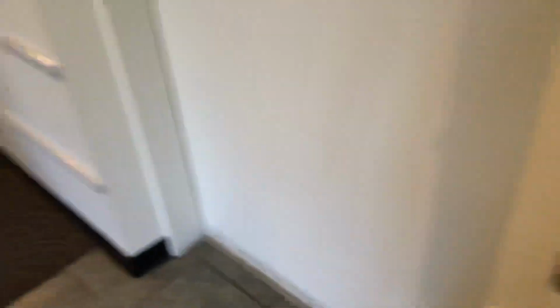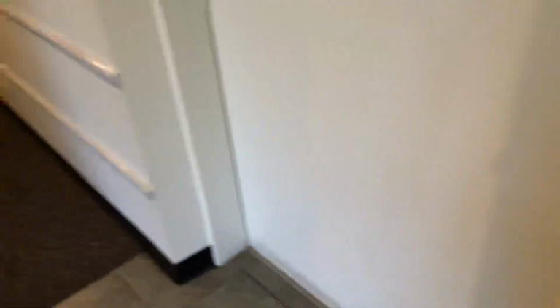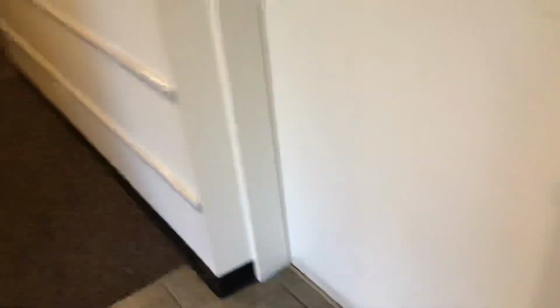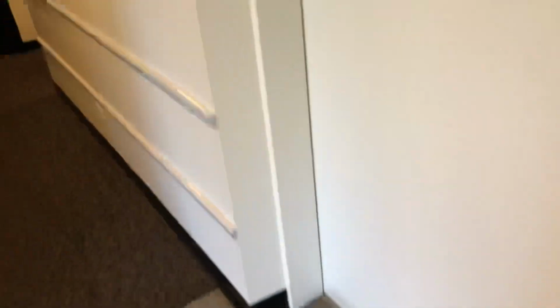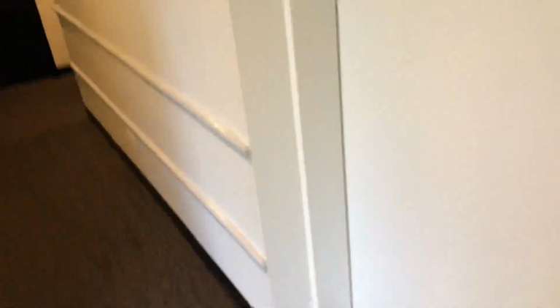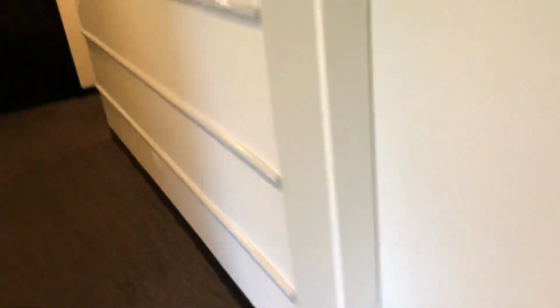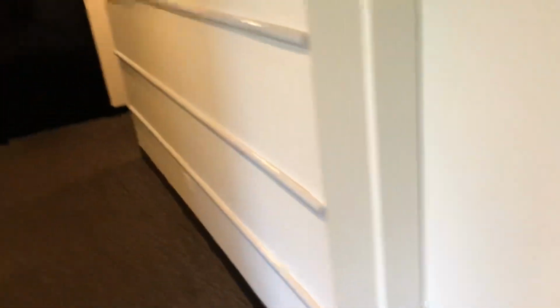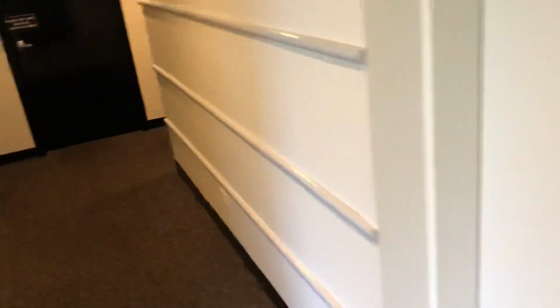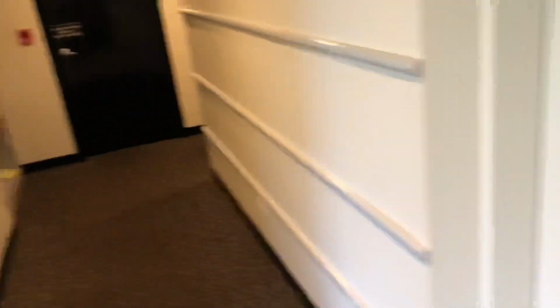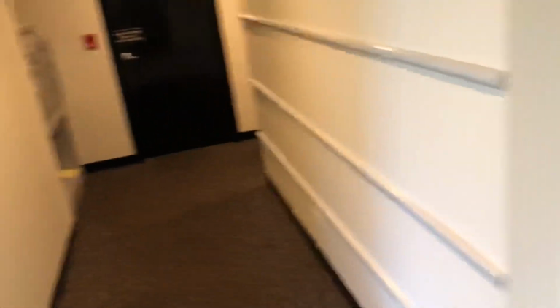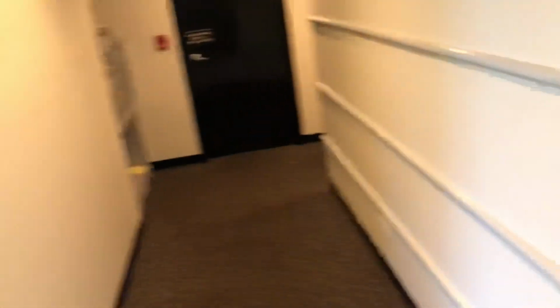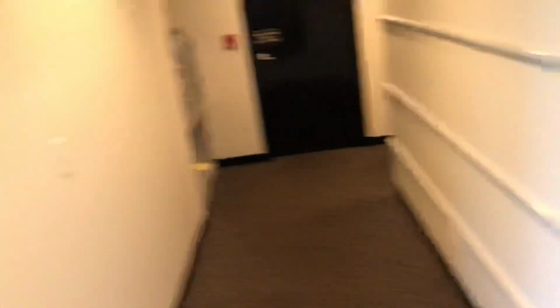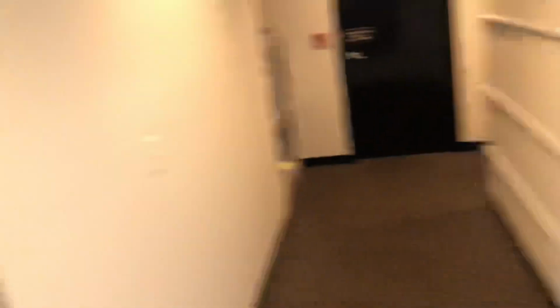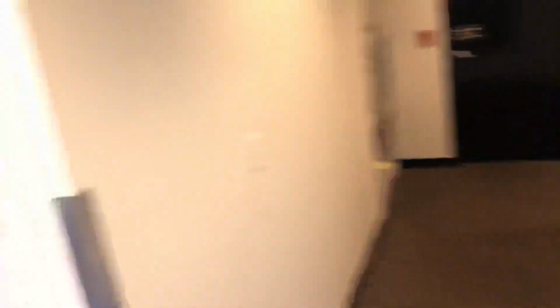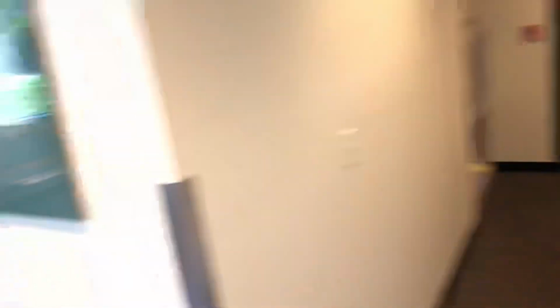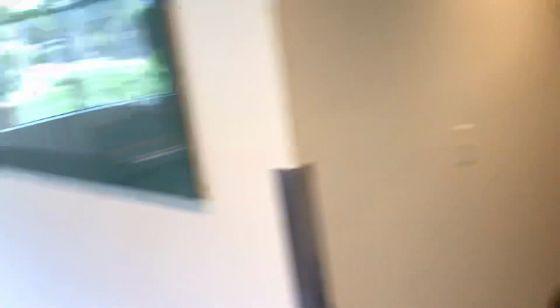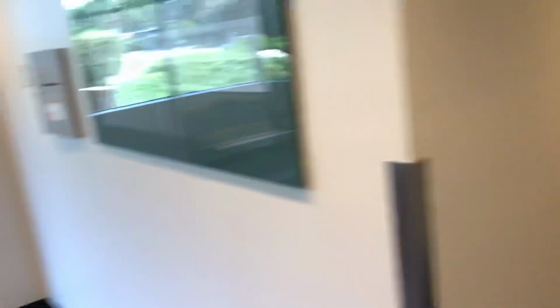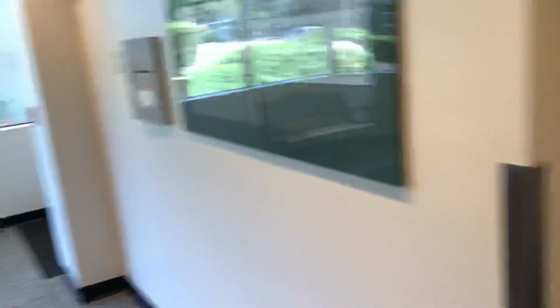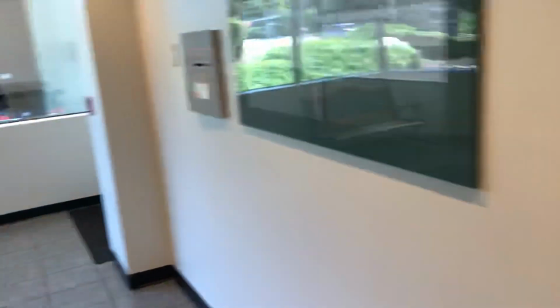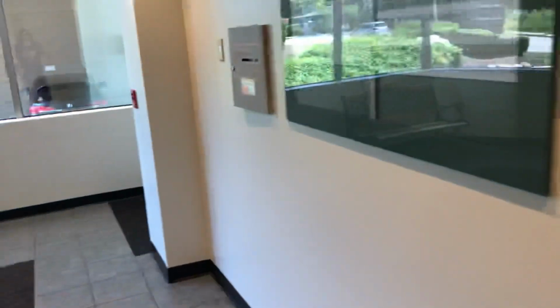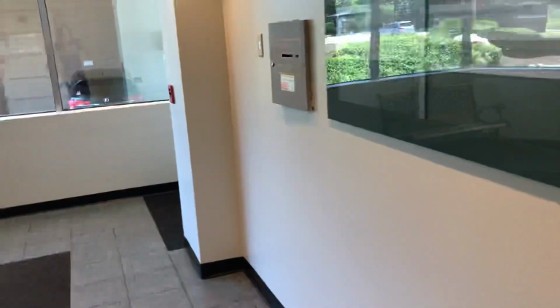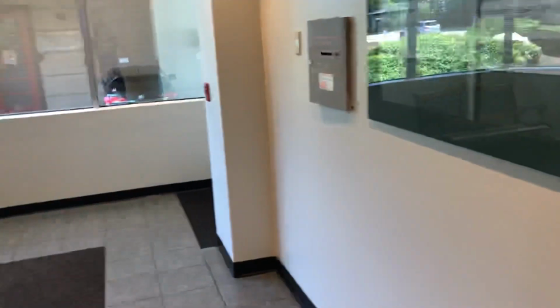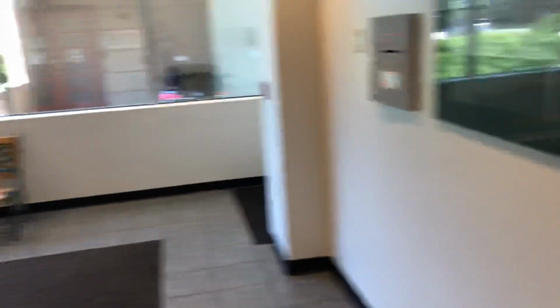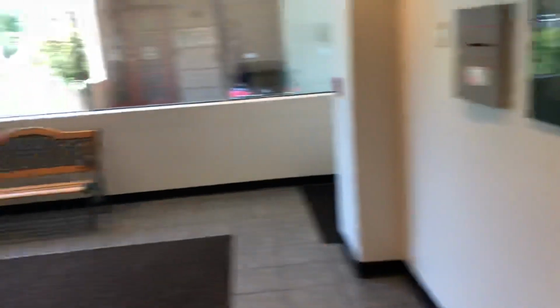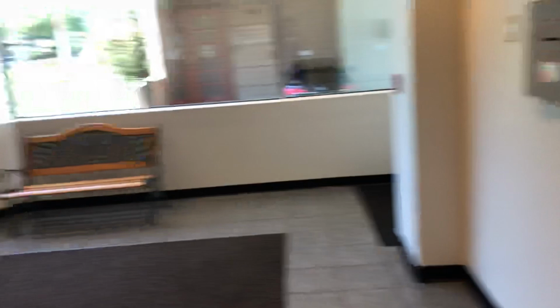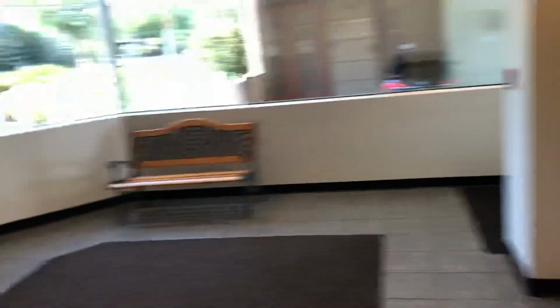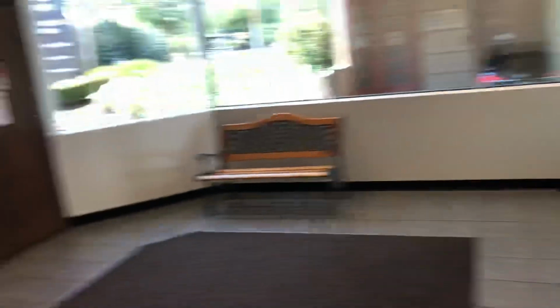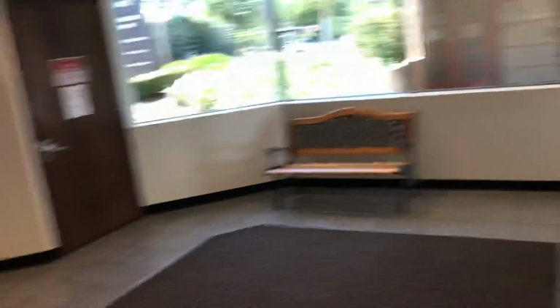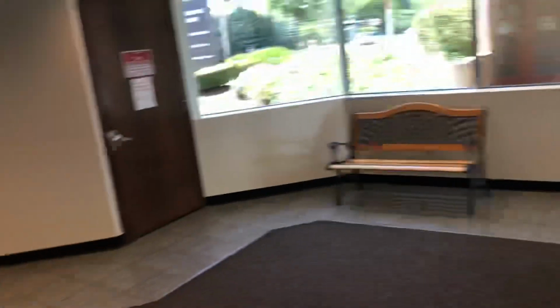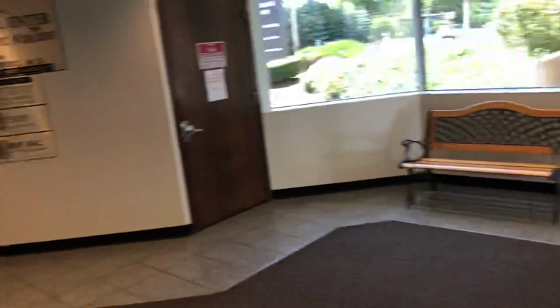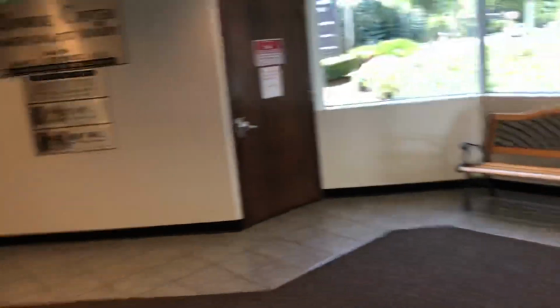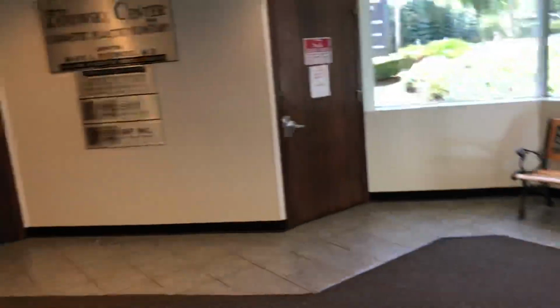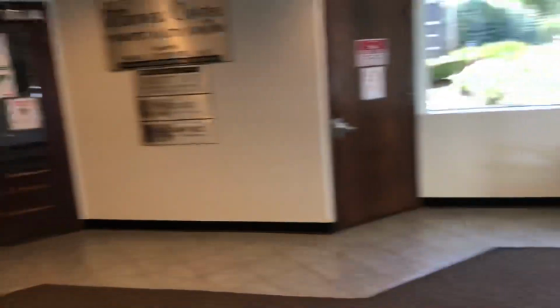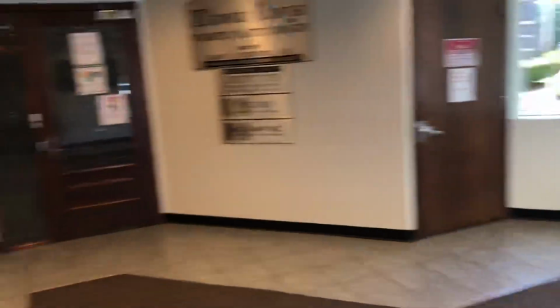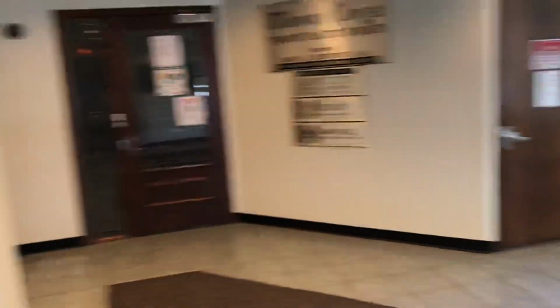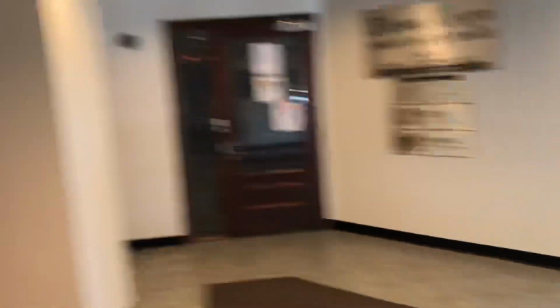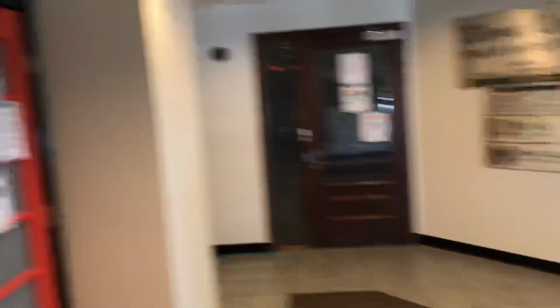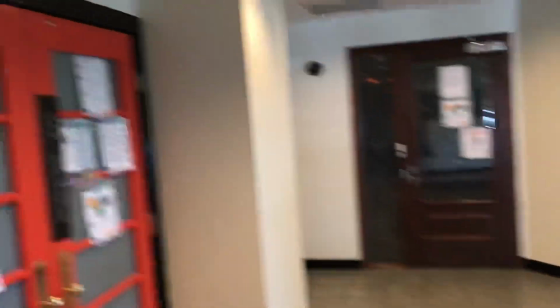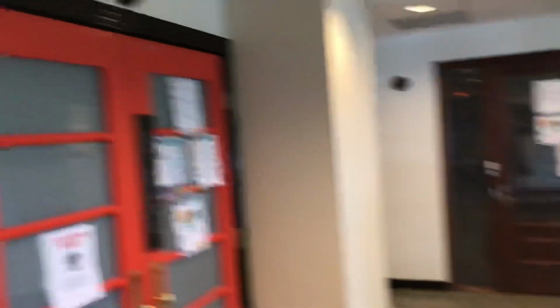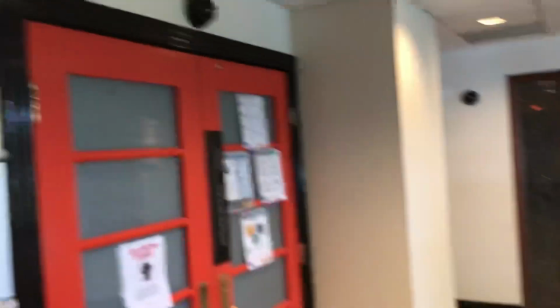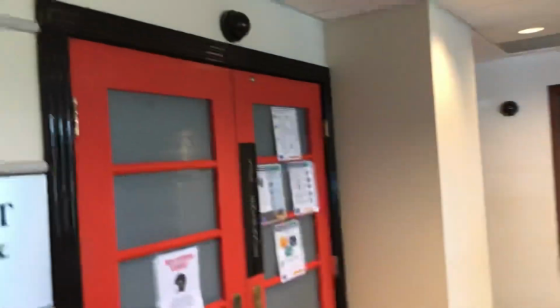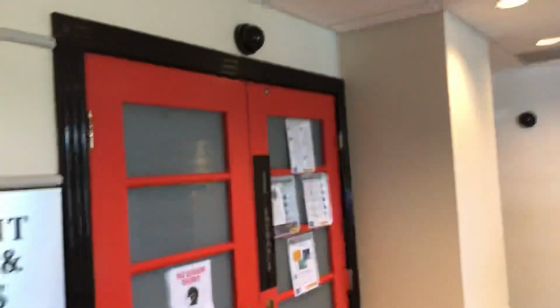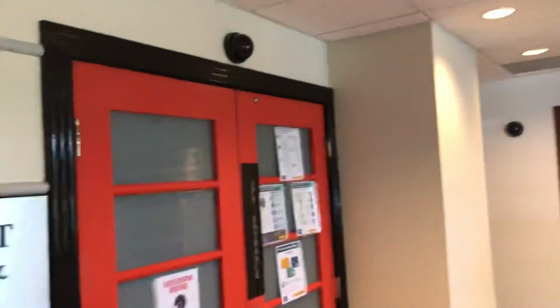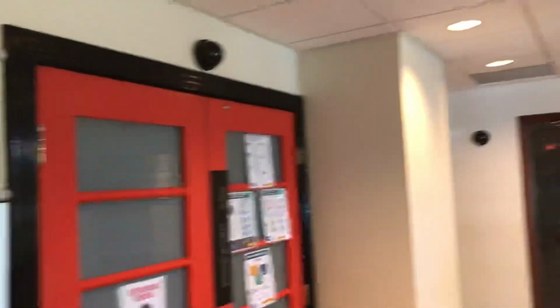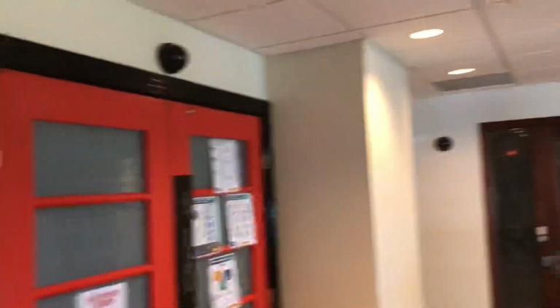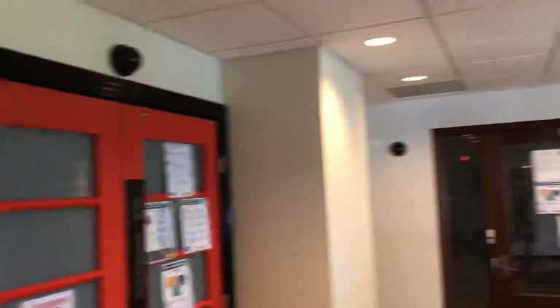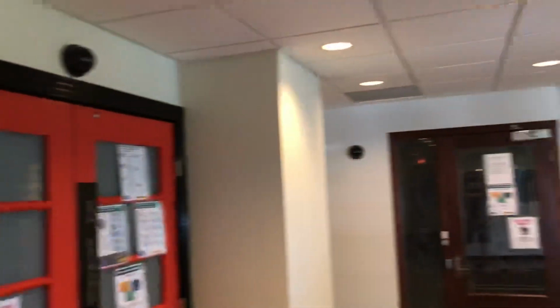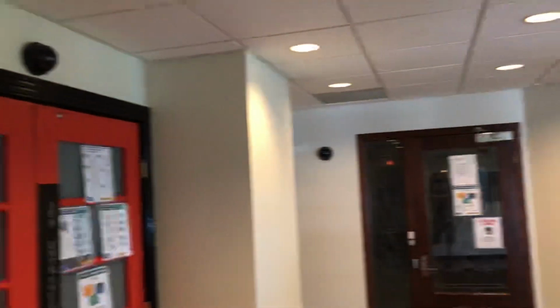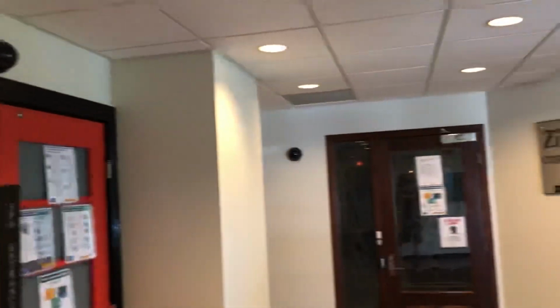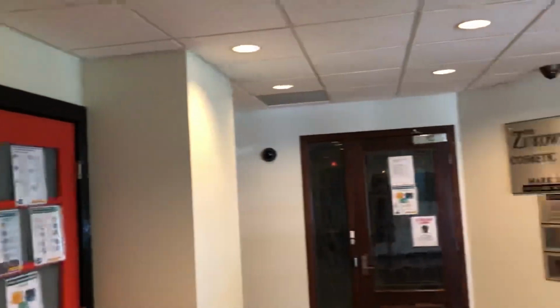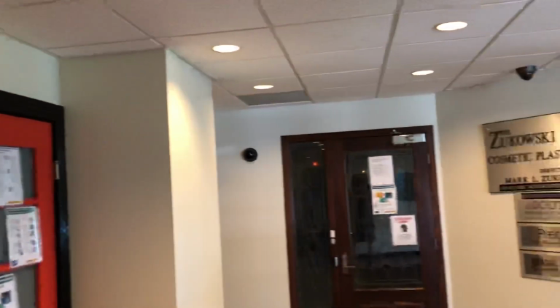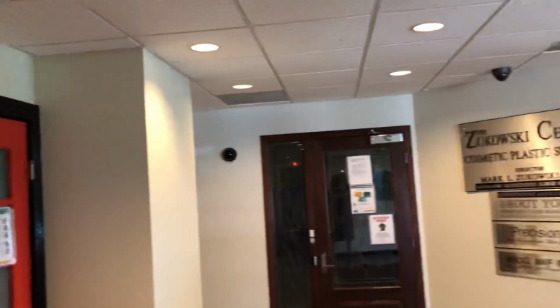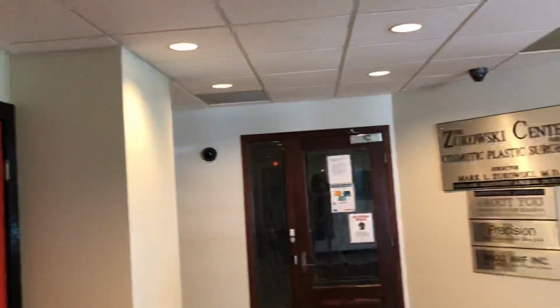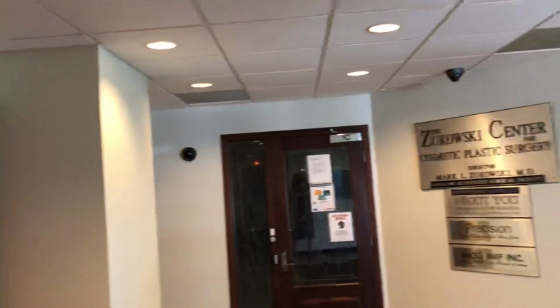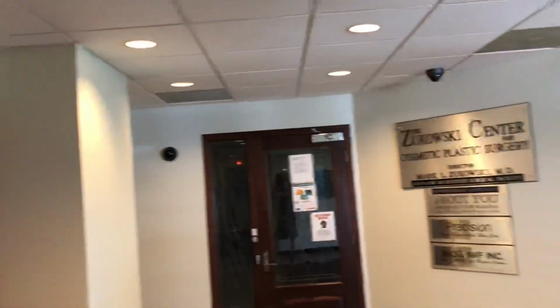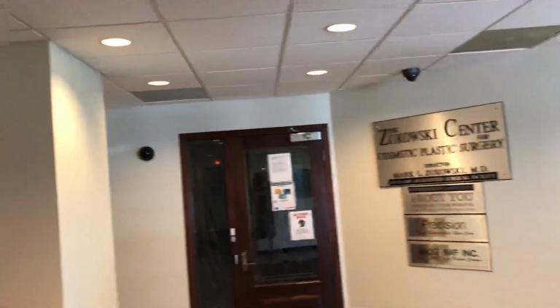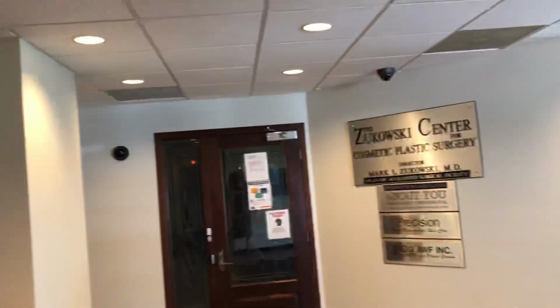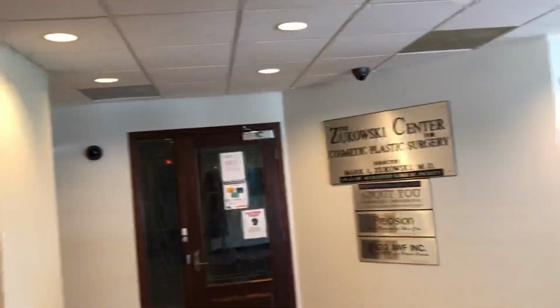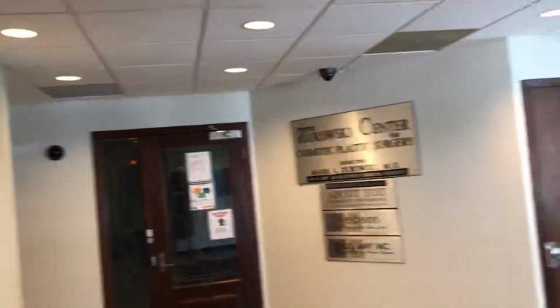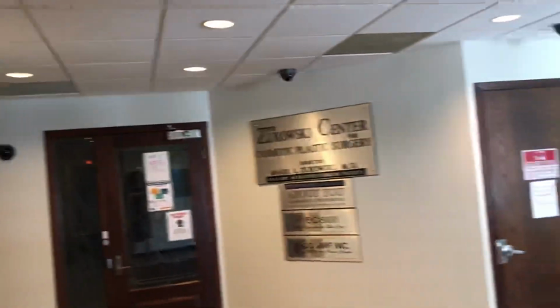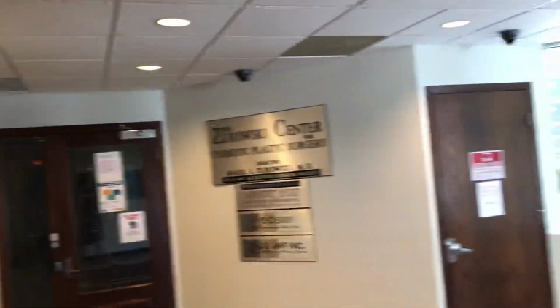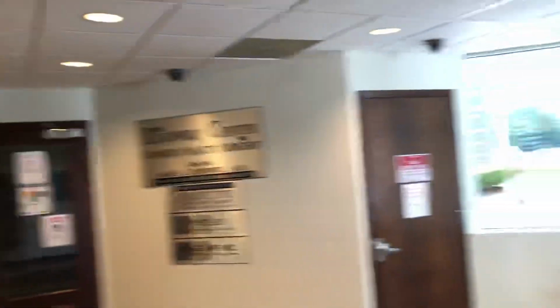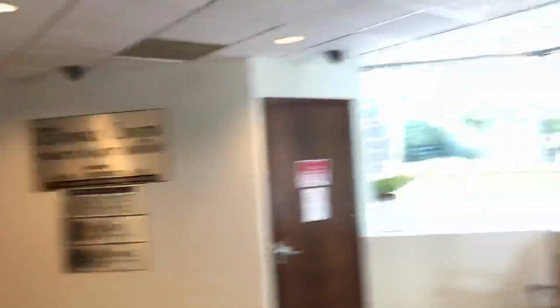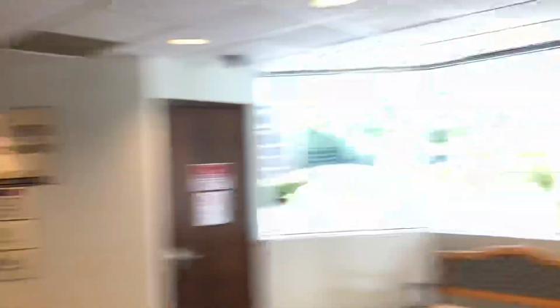Here we are. I literally can't see a damn thing. I think those are security cameras.